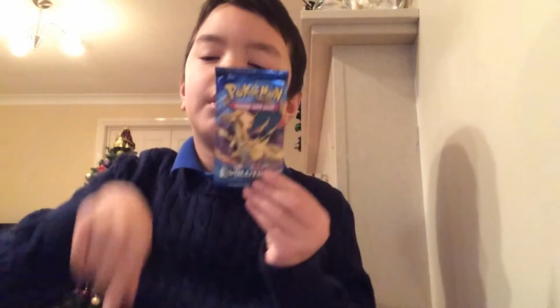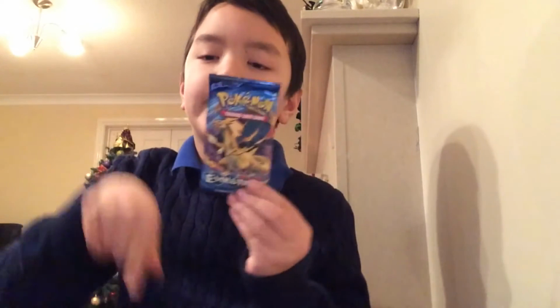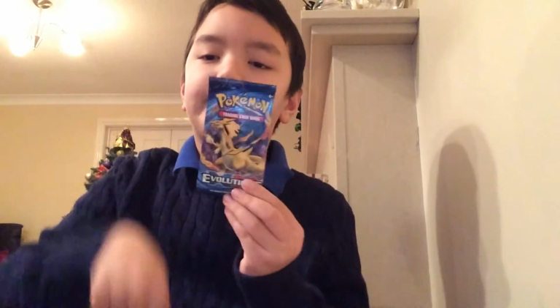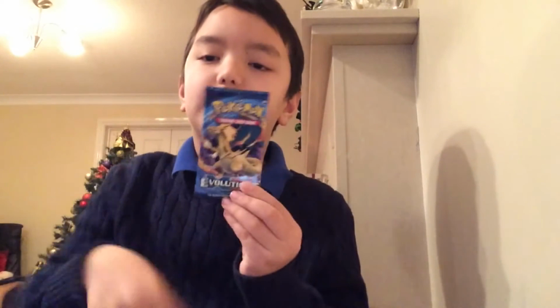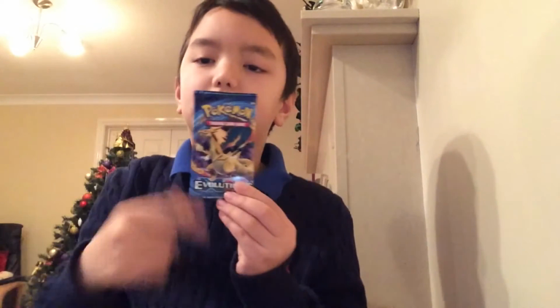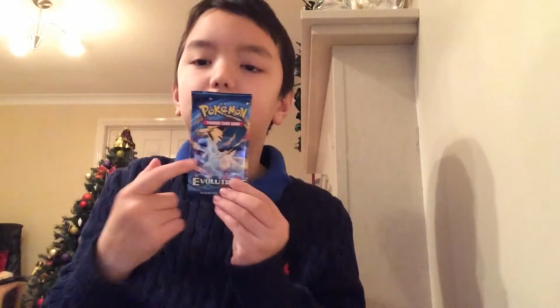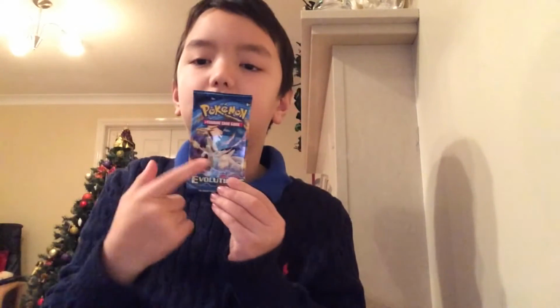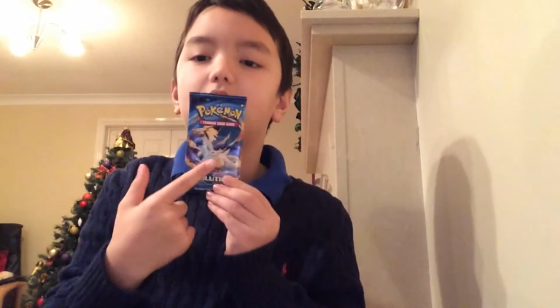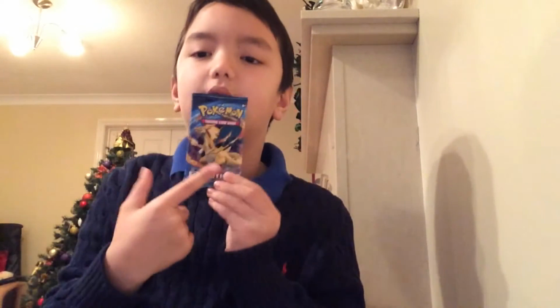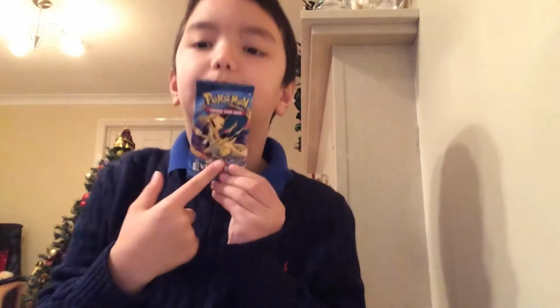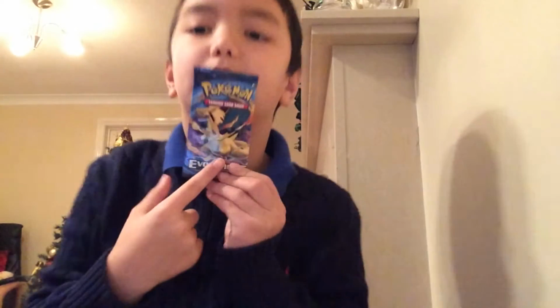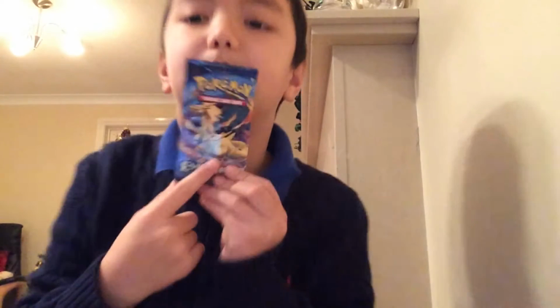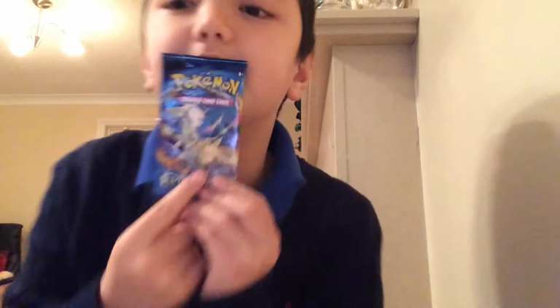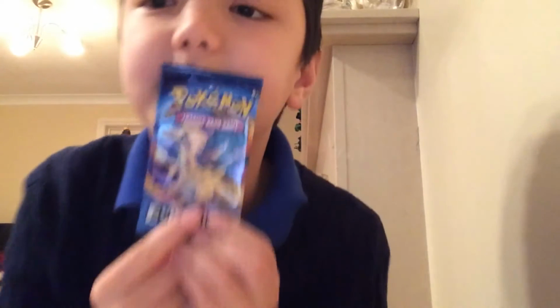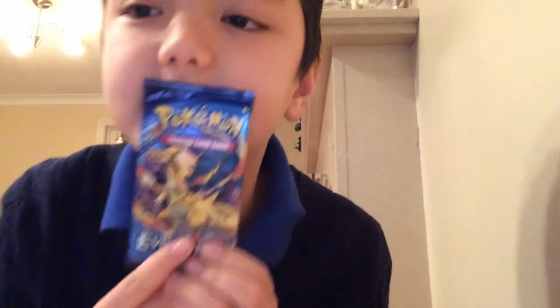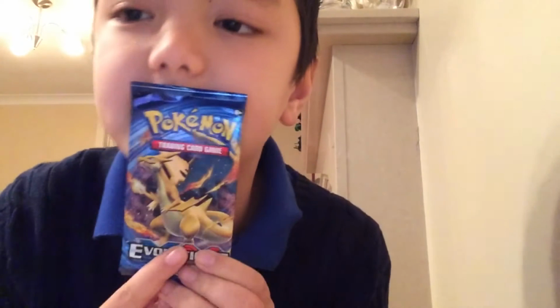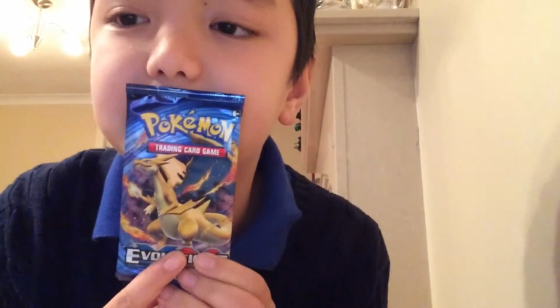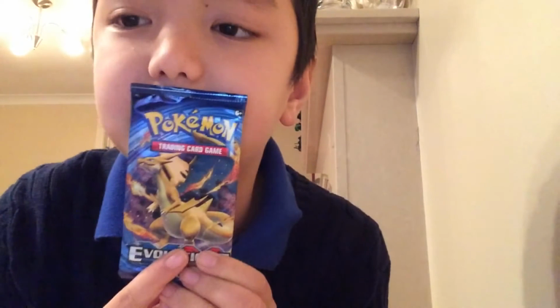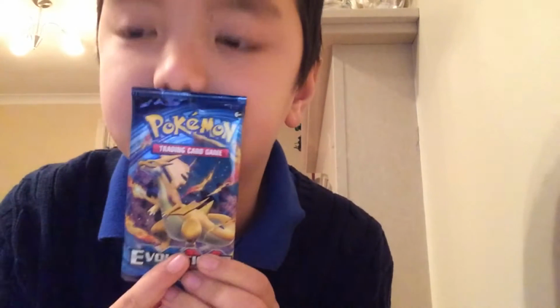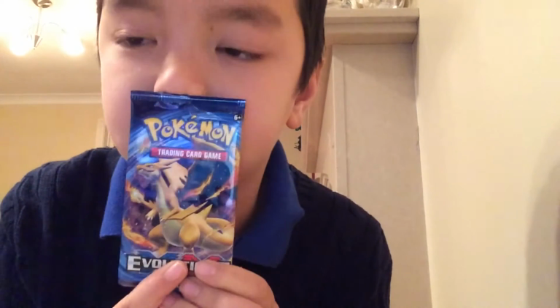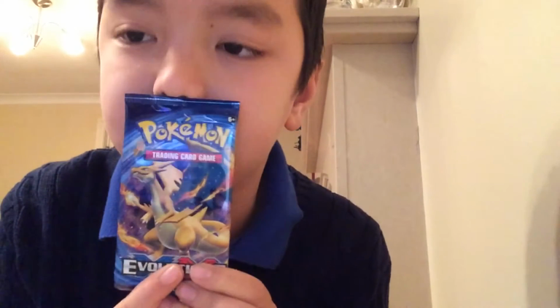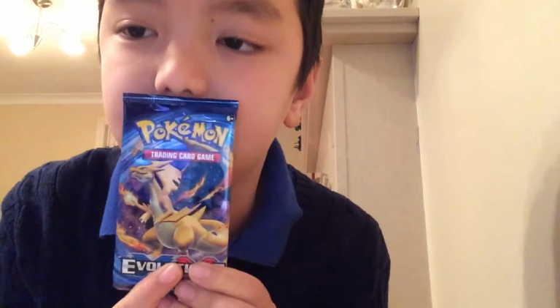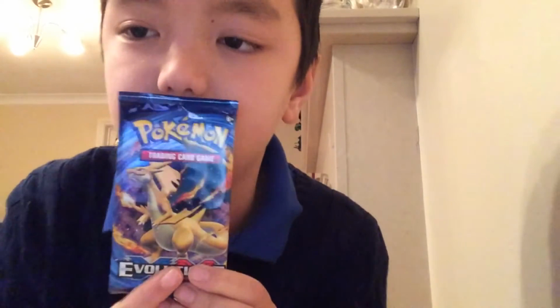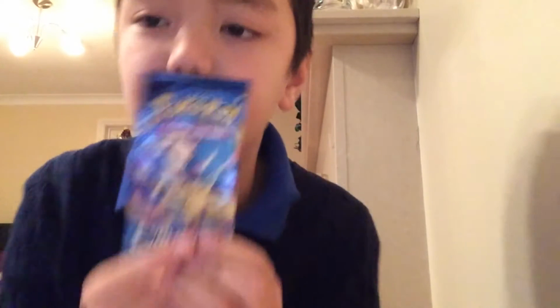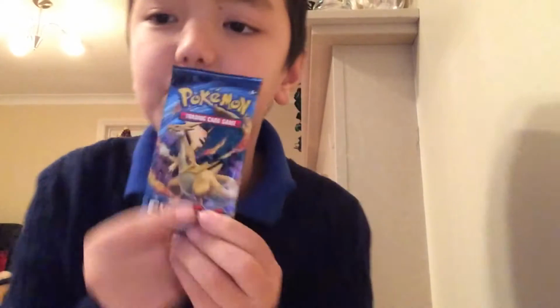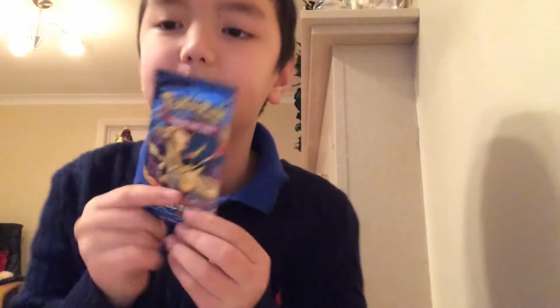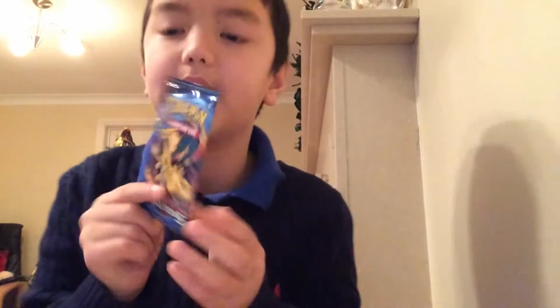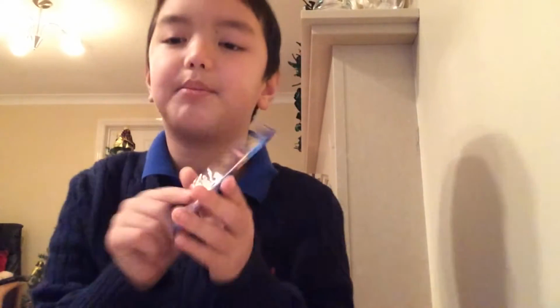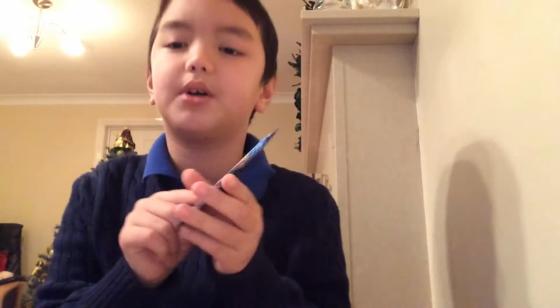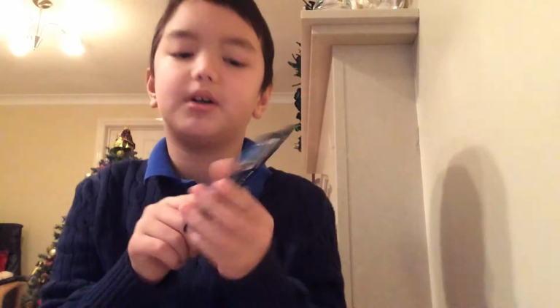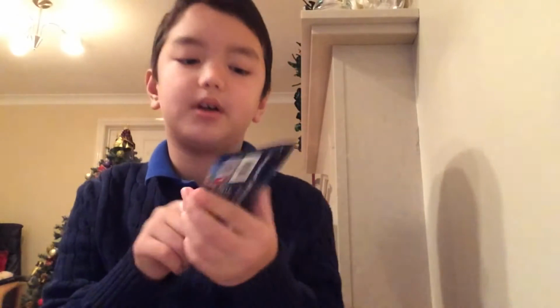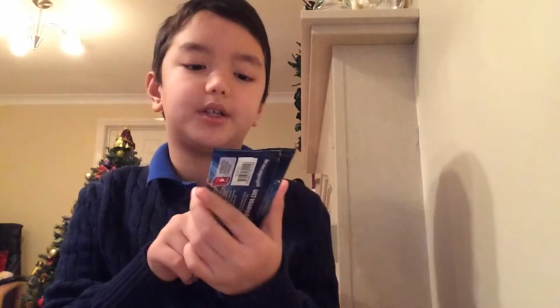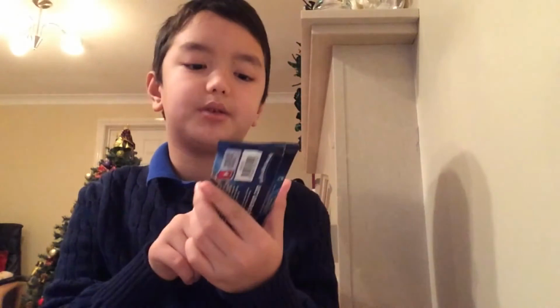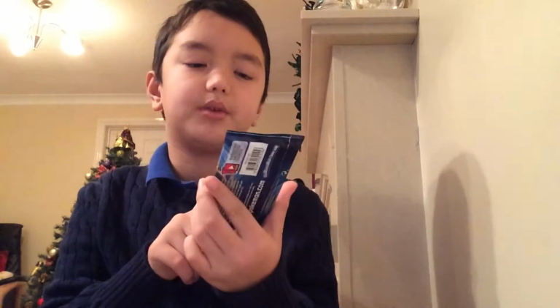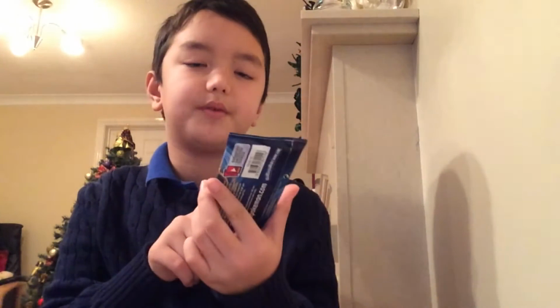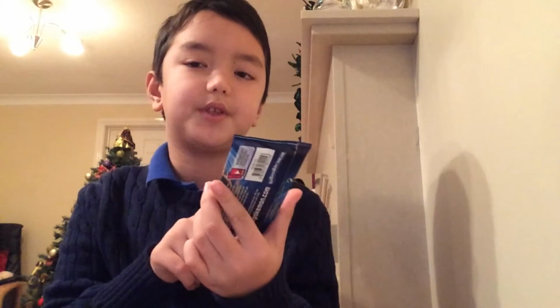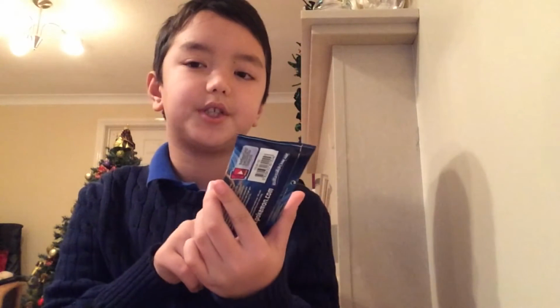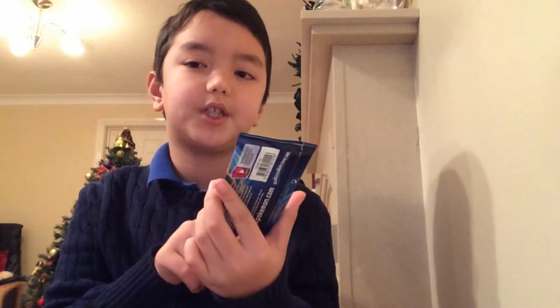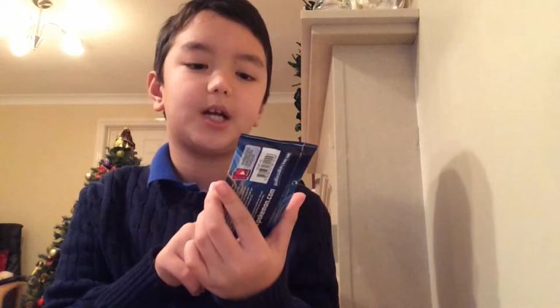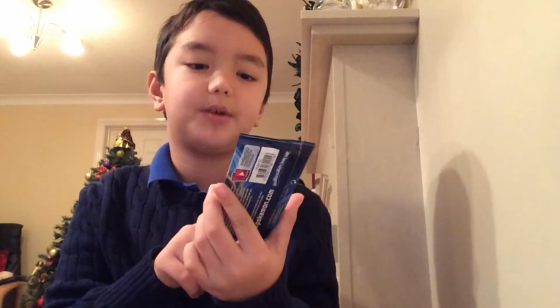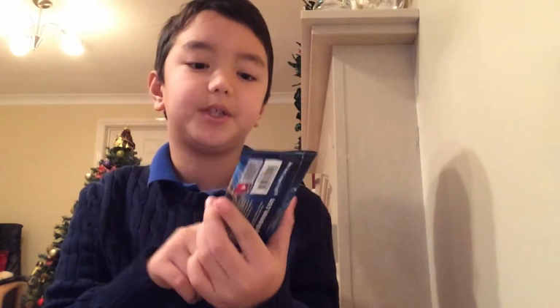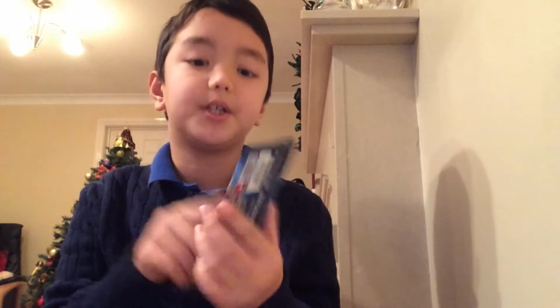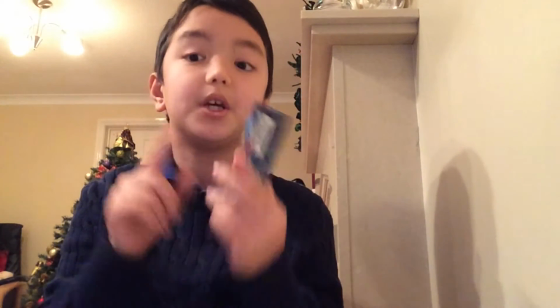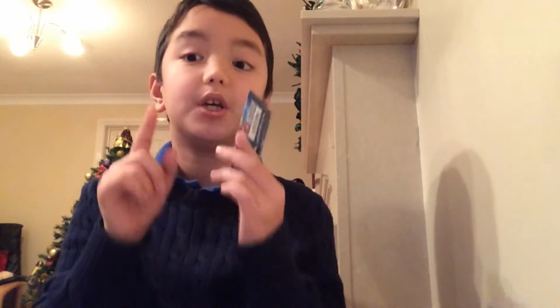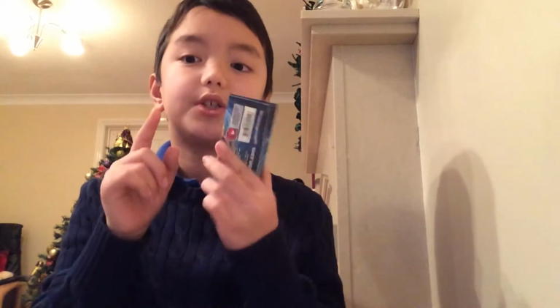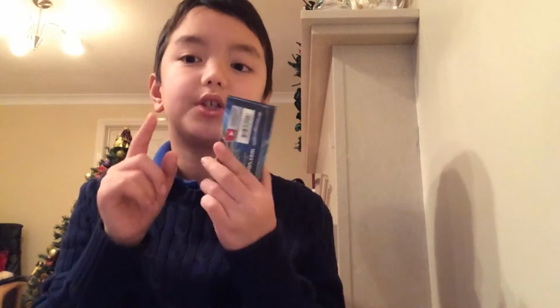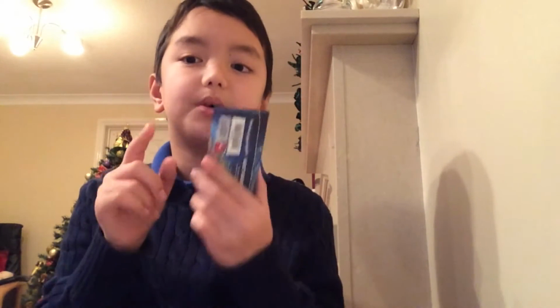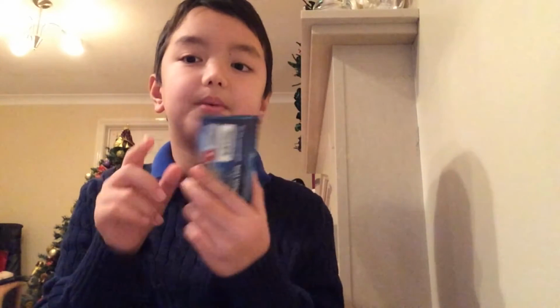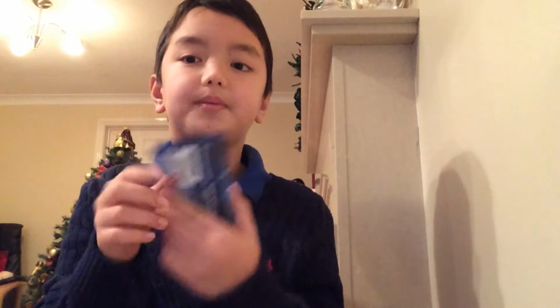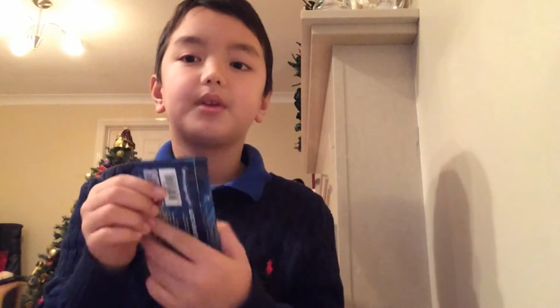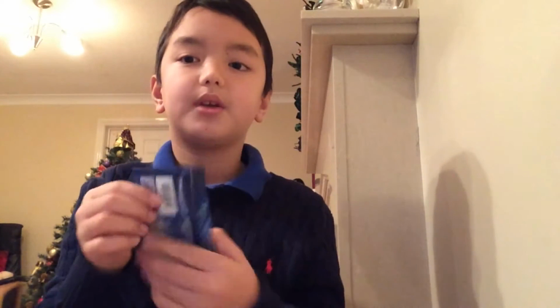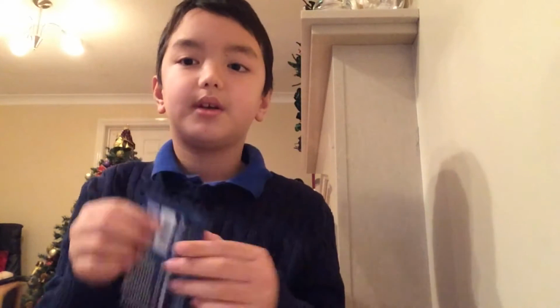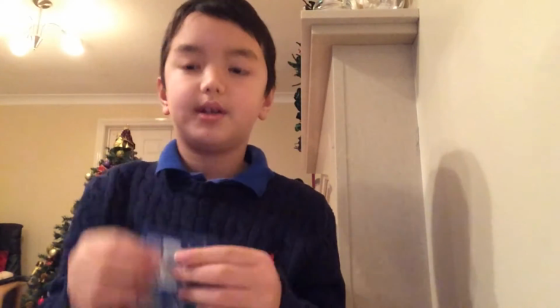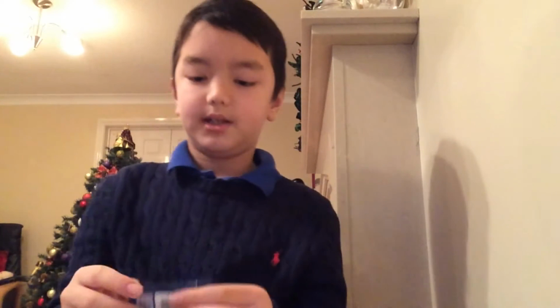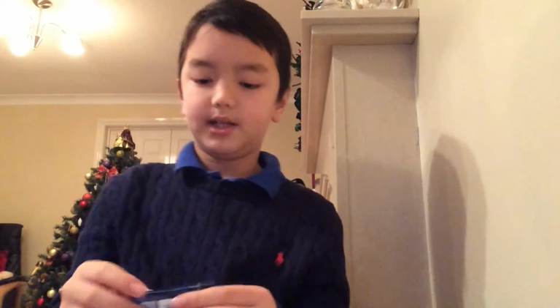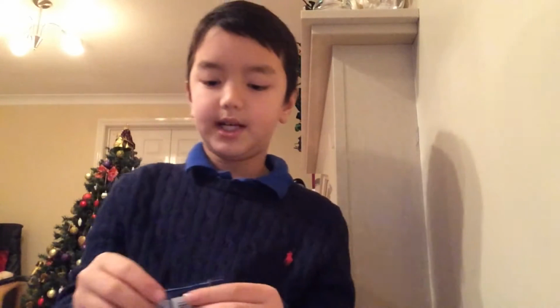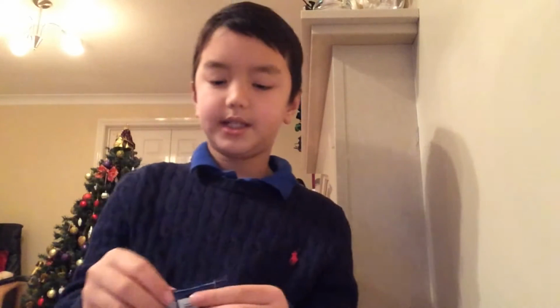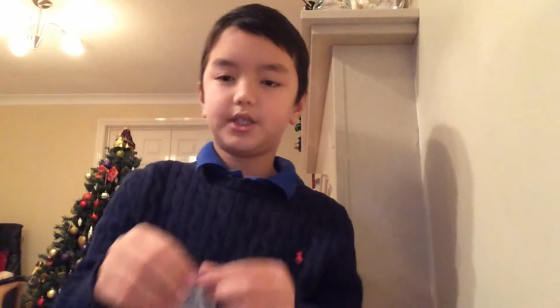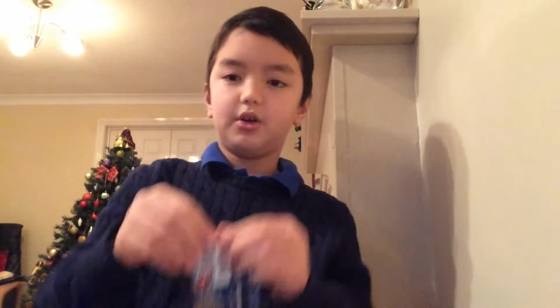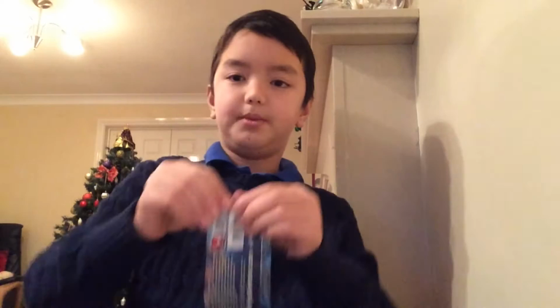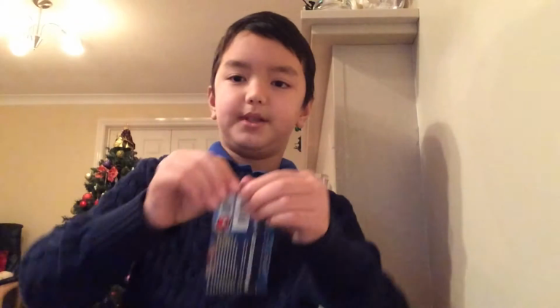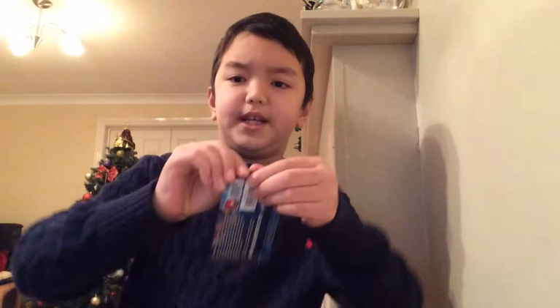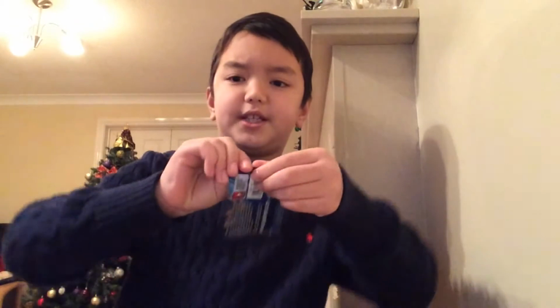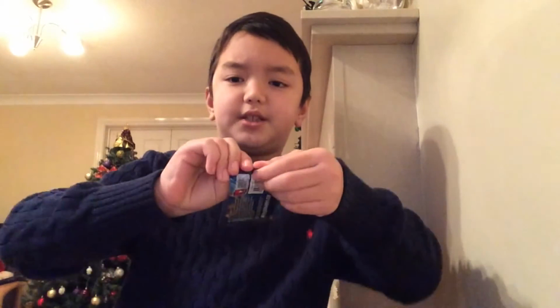We're going to open this one which has some sort of Charizard on it. Comment down below if you know what kind of Pokemon this is because I'm a noob — I don't know if this is a Charizard. So let's open this.